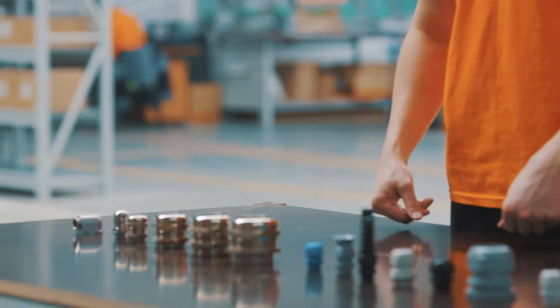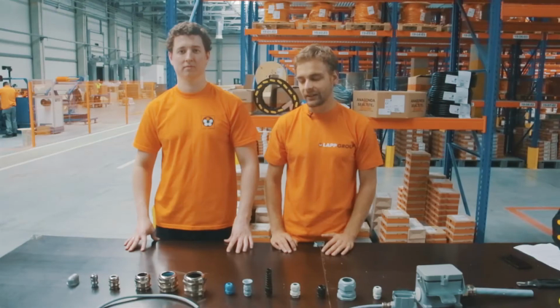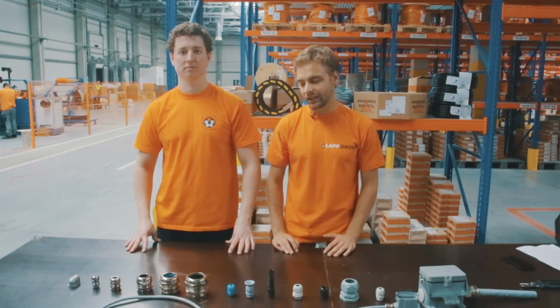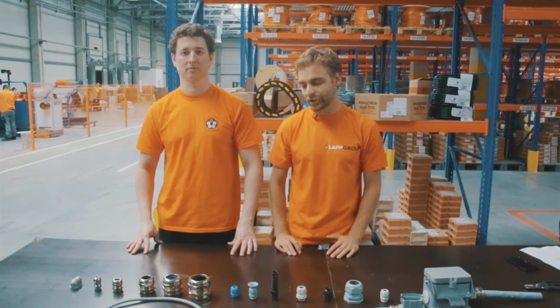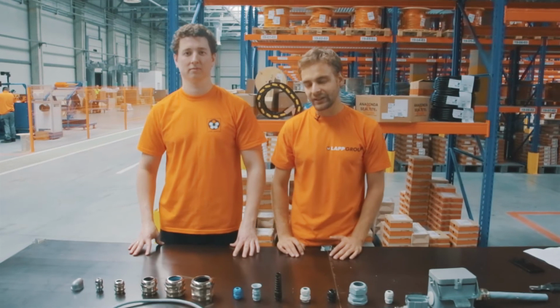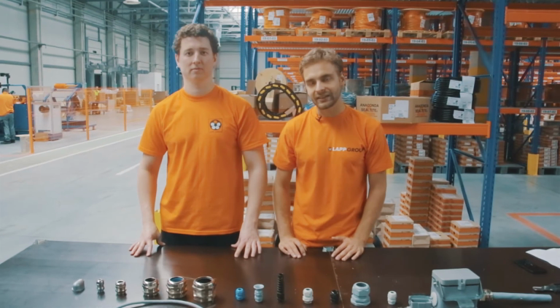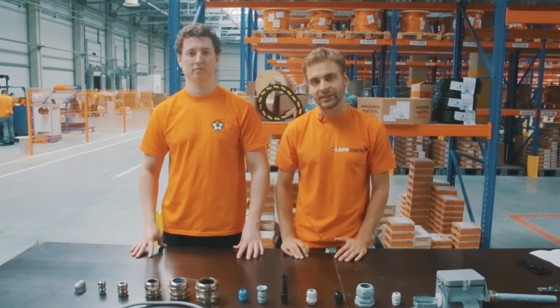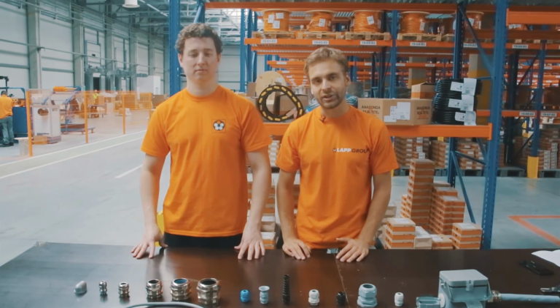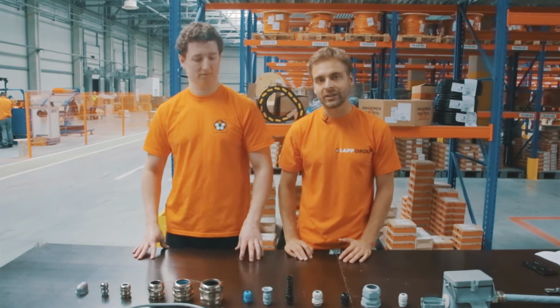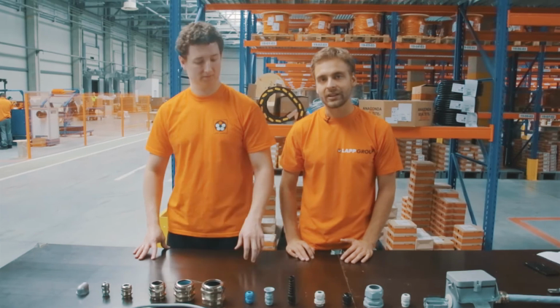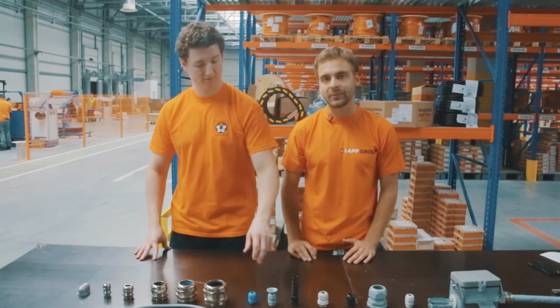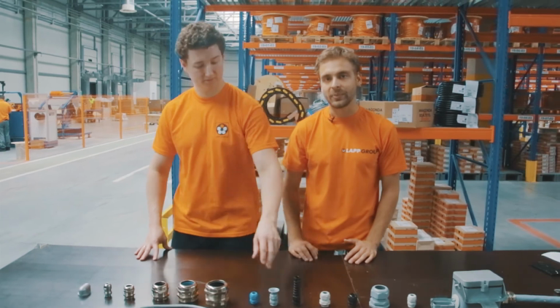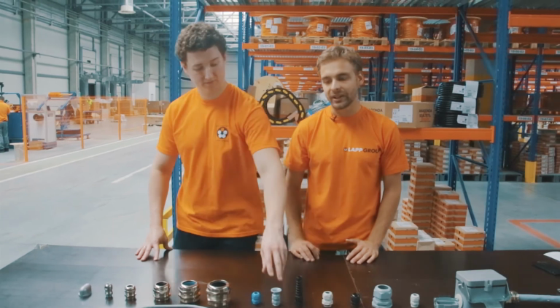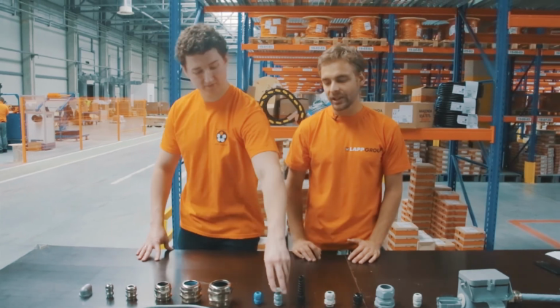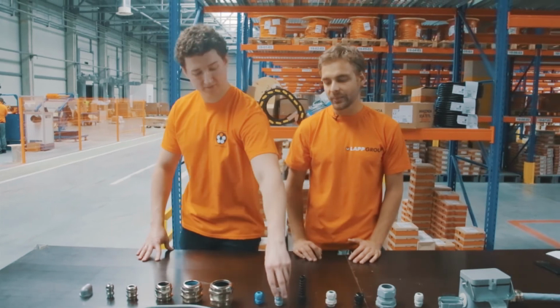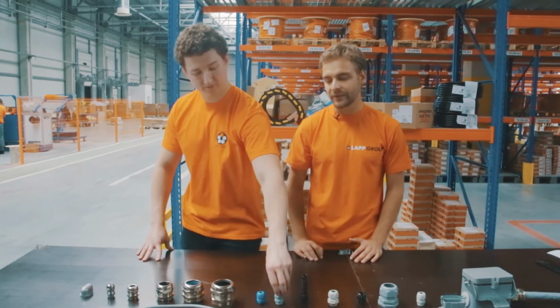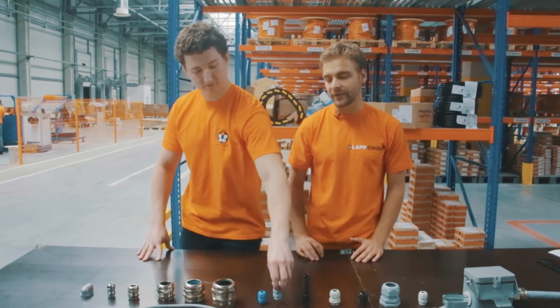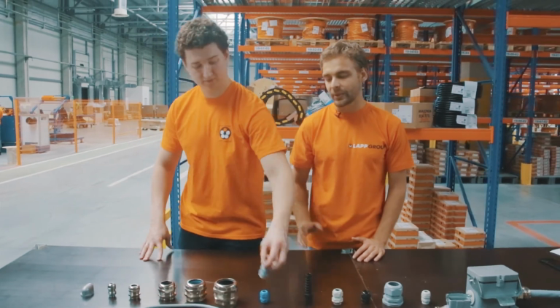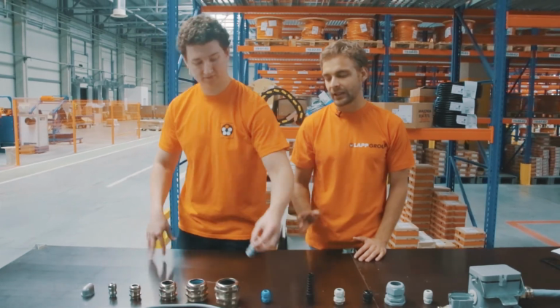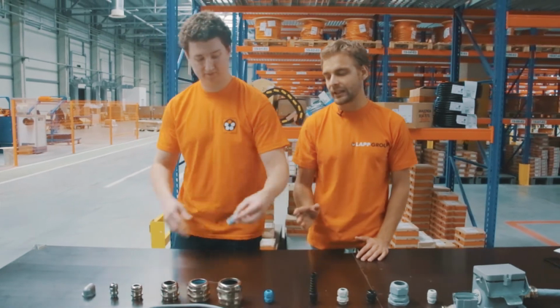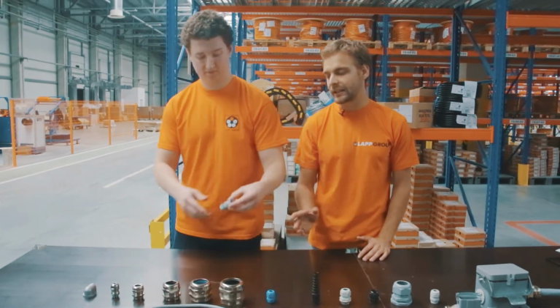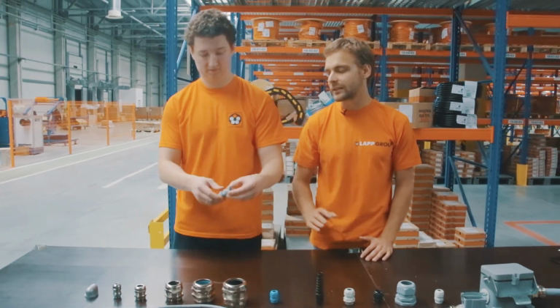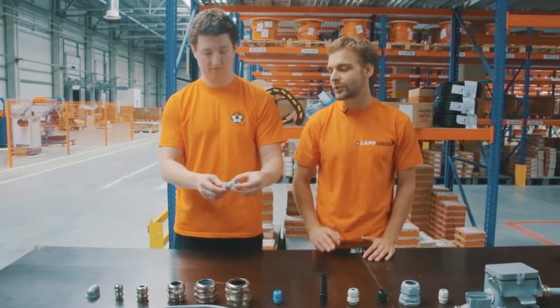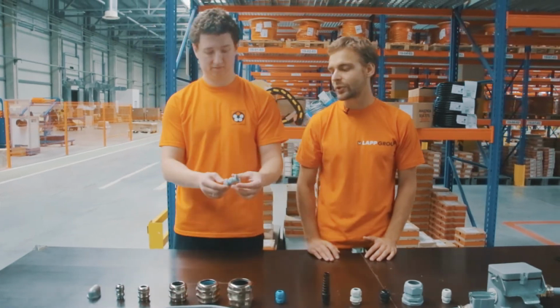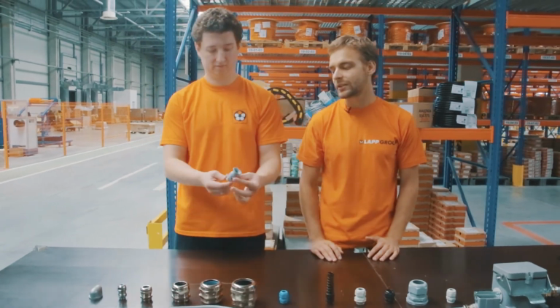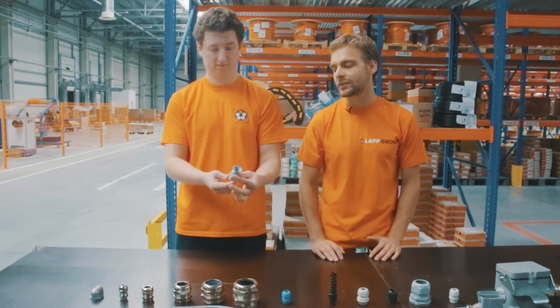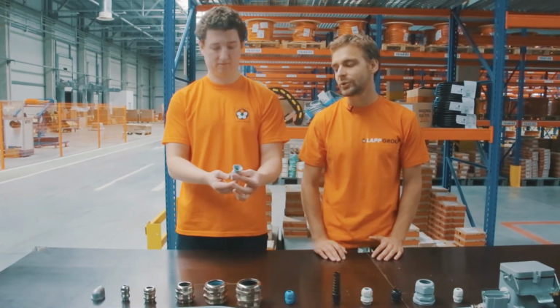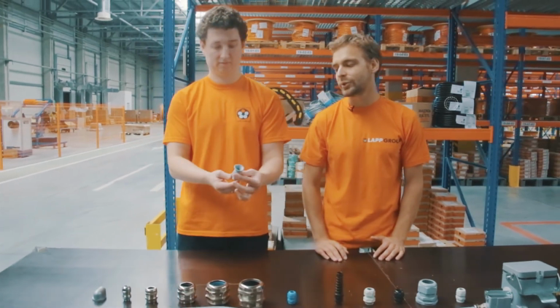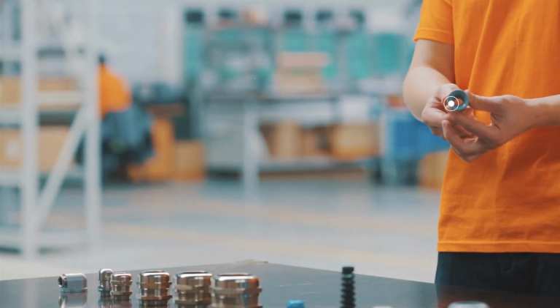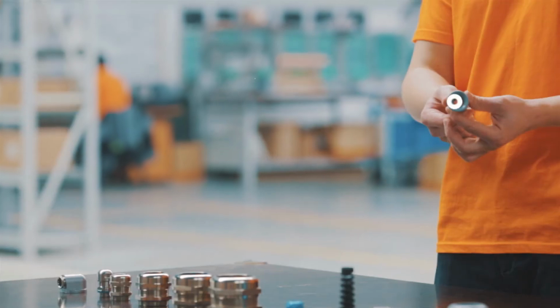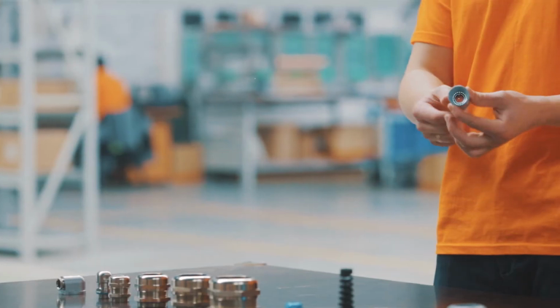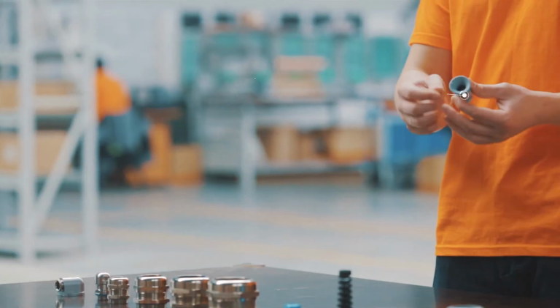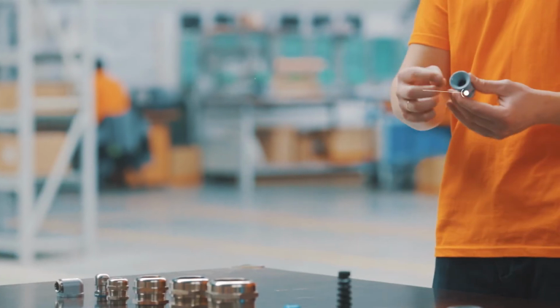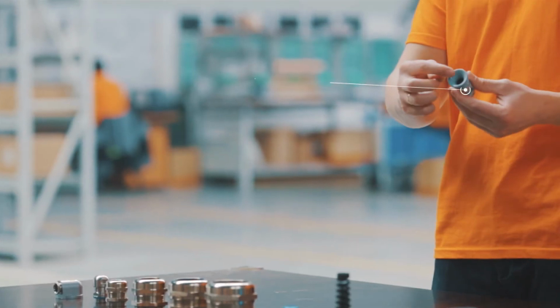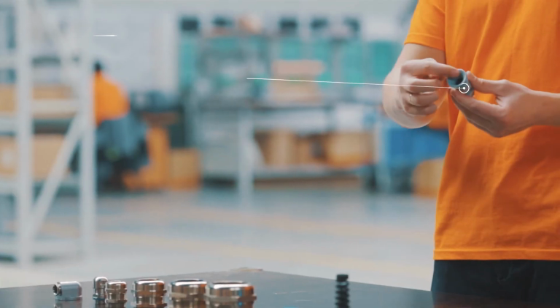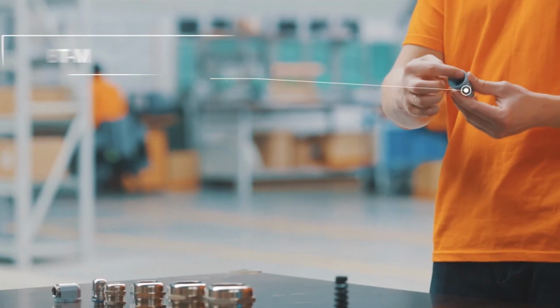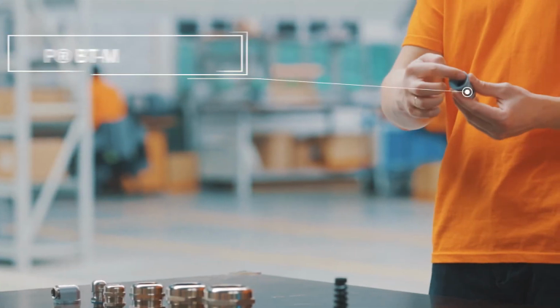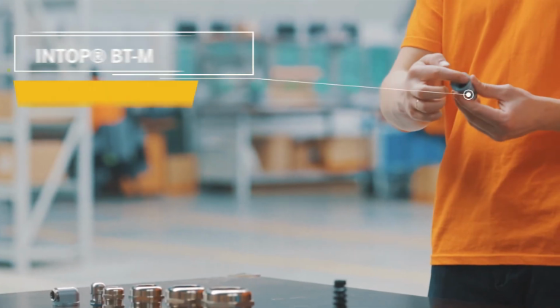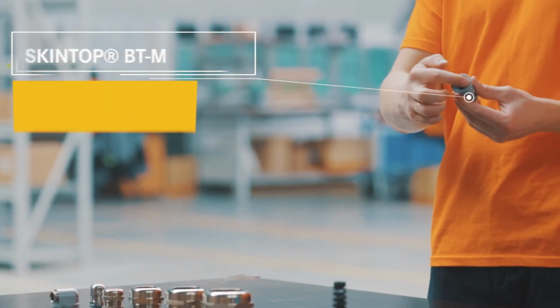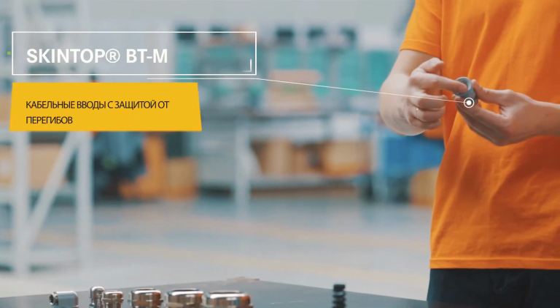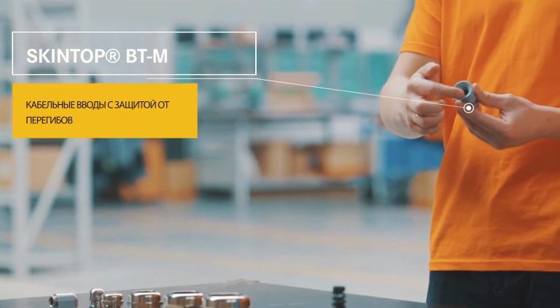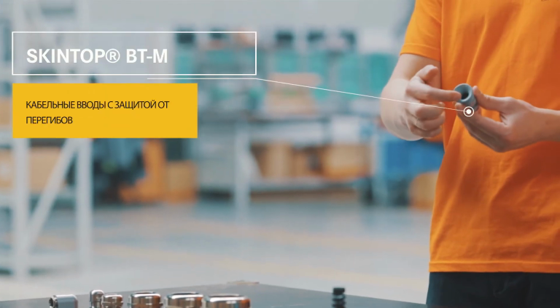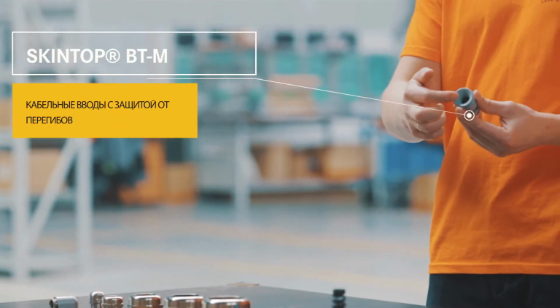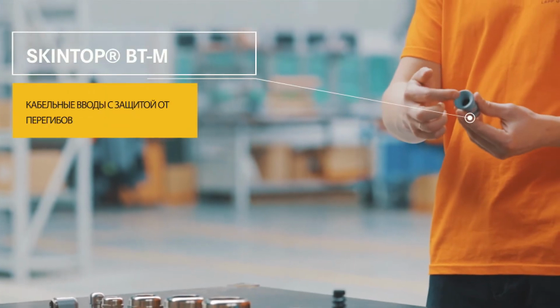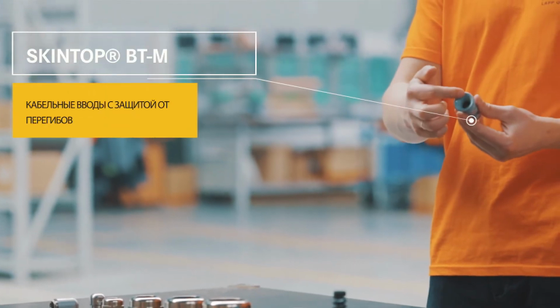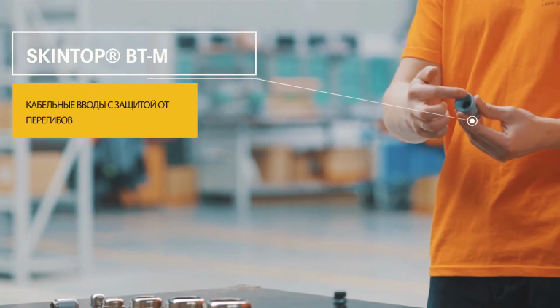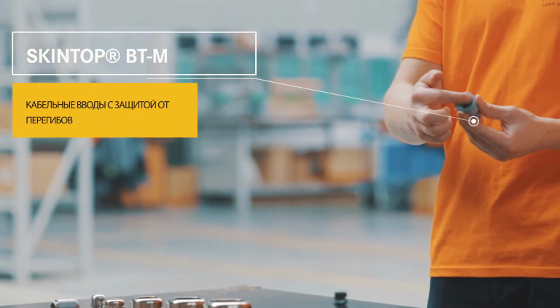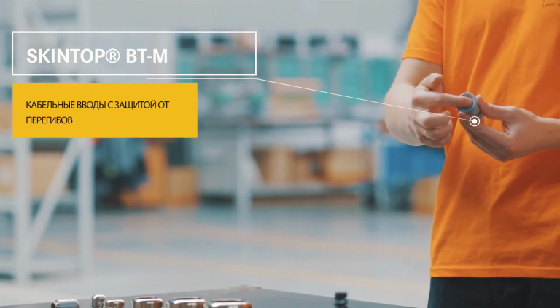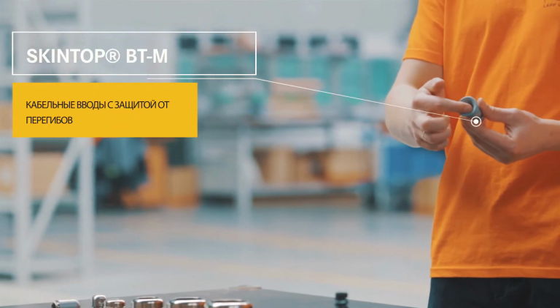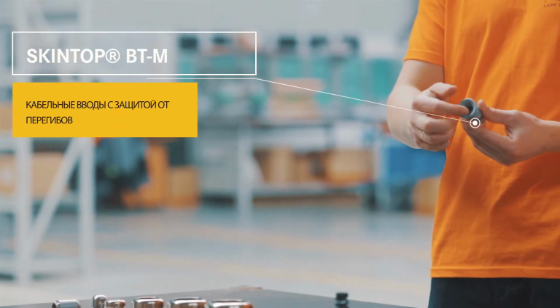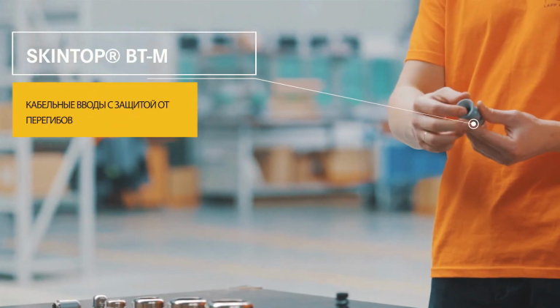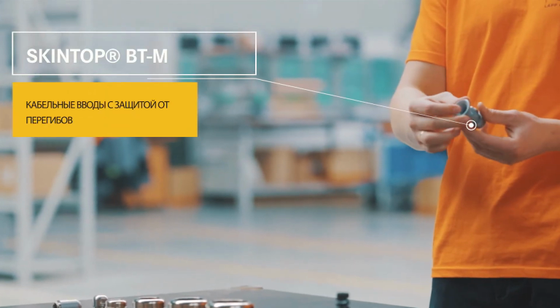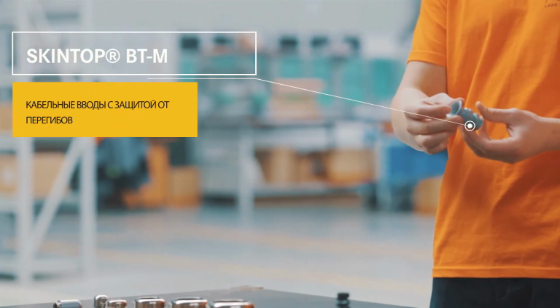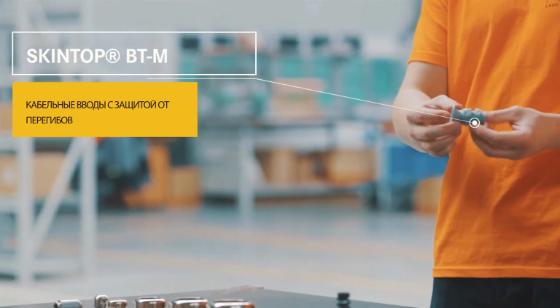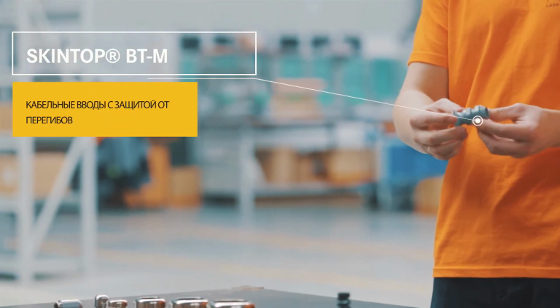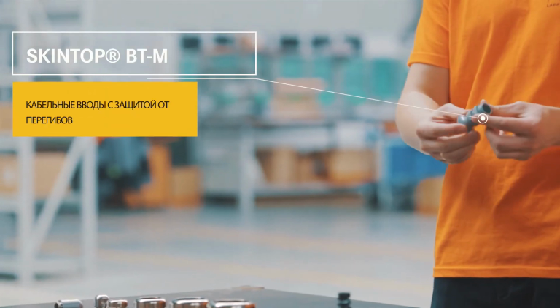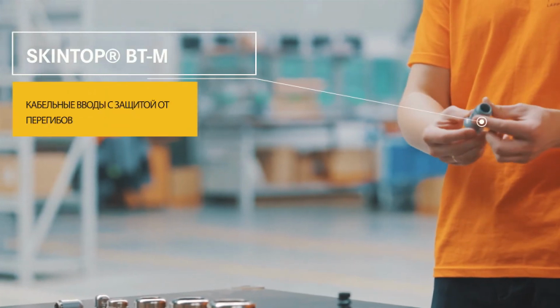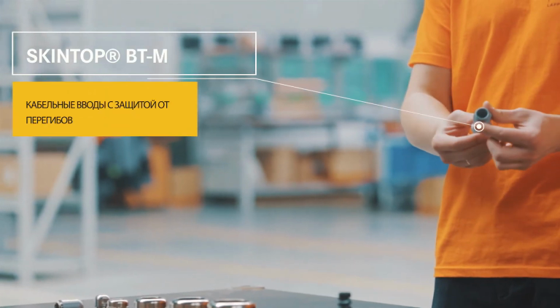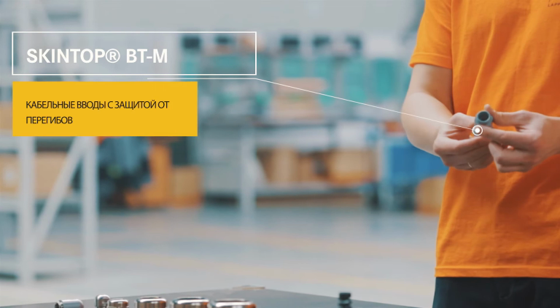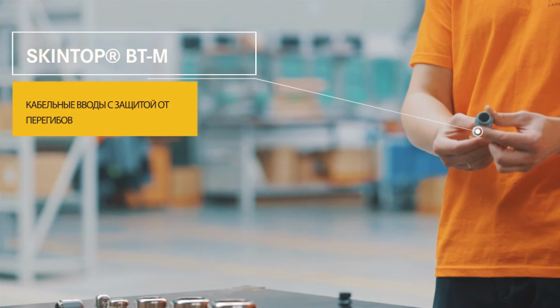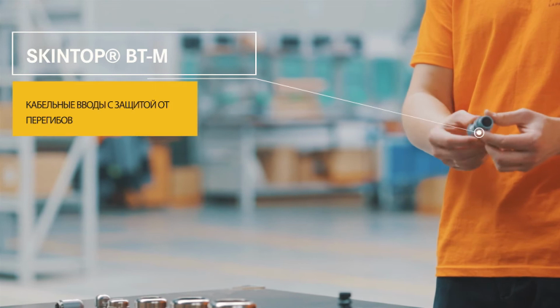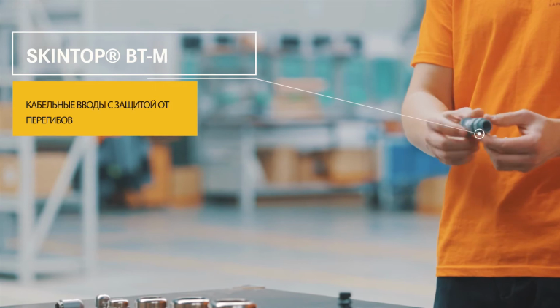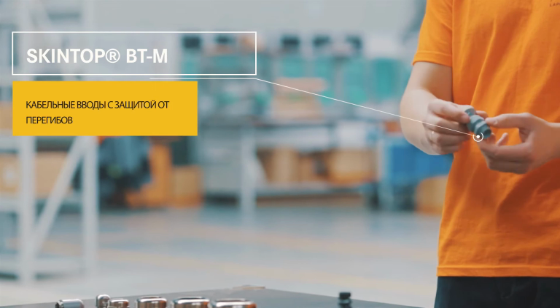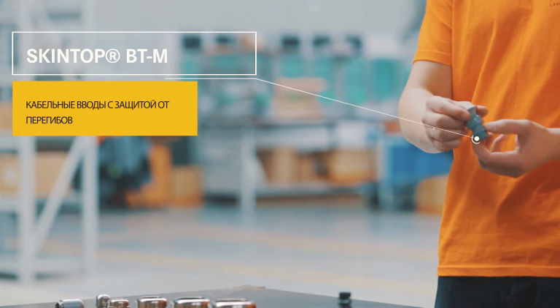Также для защиты от перегибов и продления срока службы кабеля используется кабельный ввод SkinTop BTM.